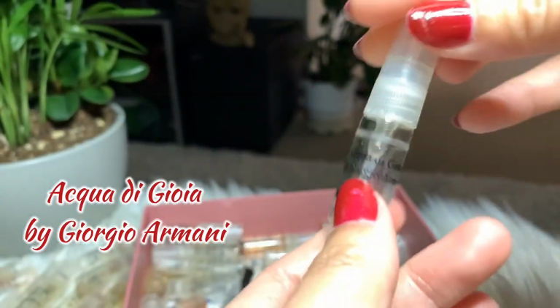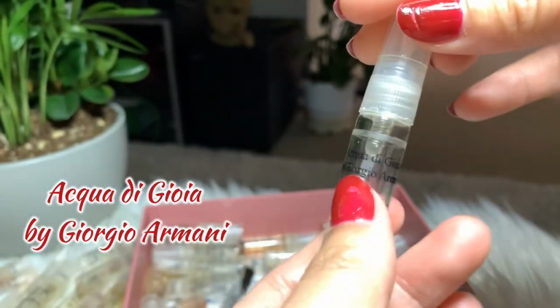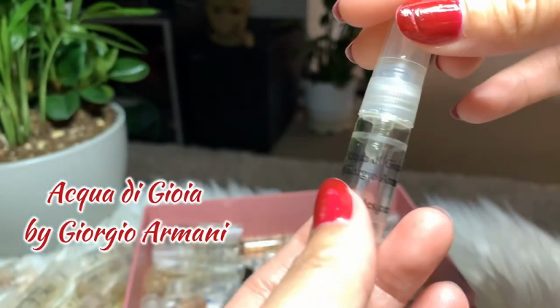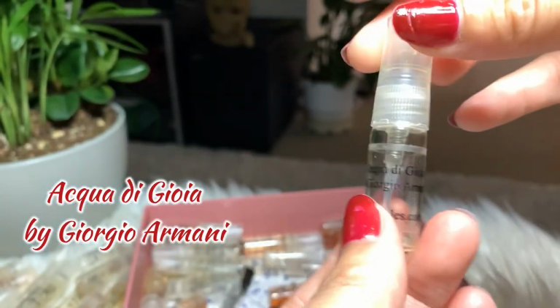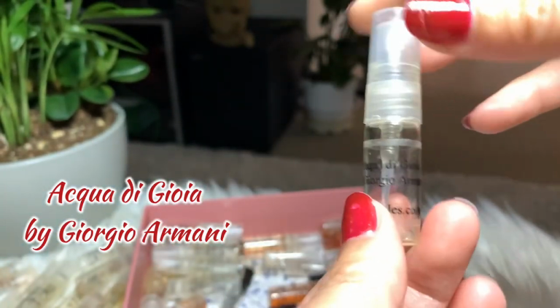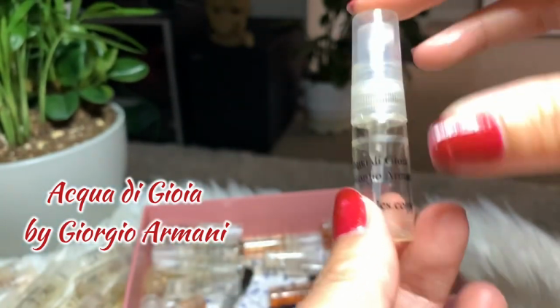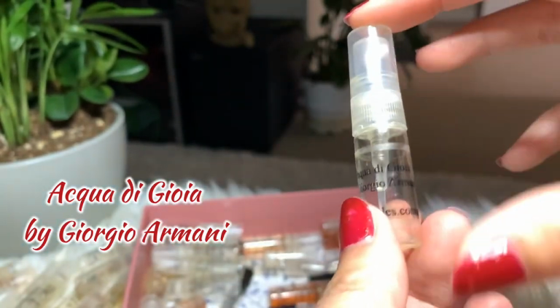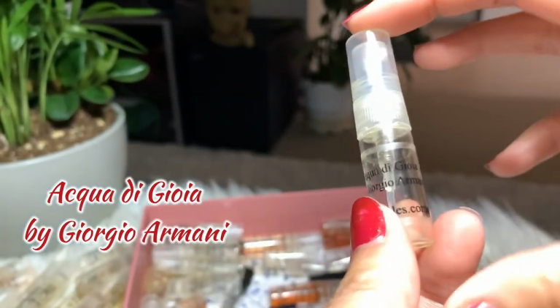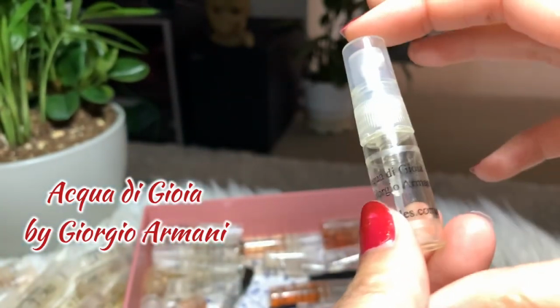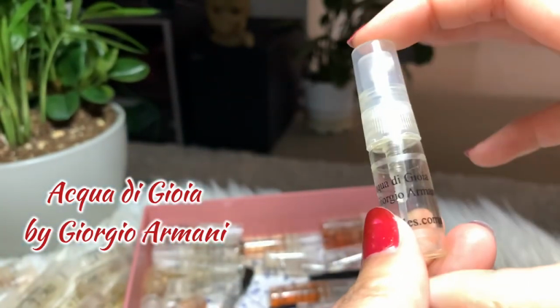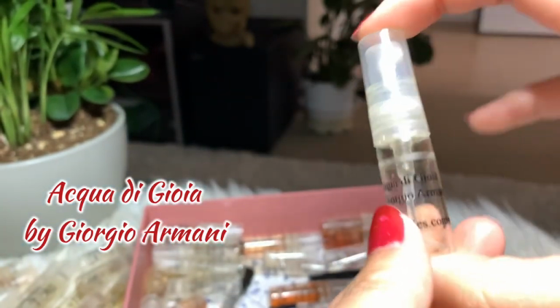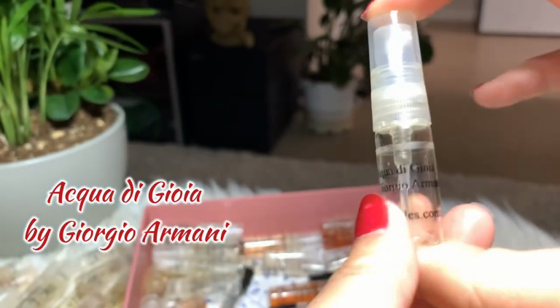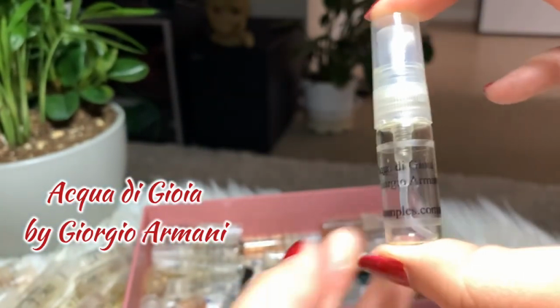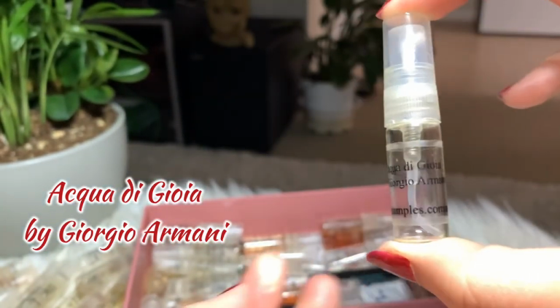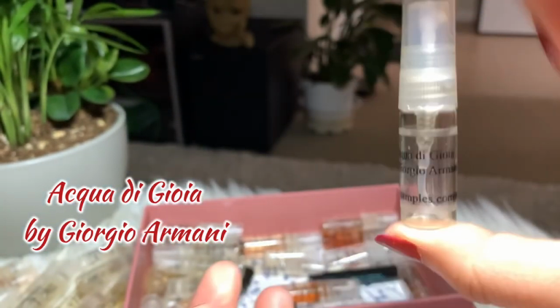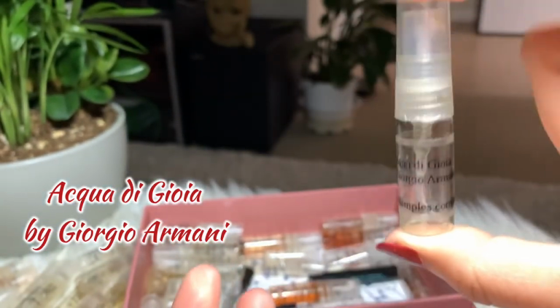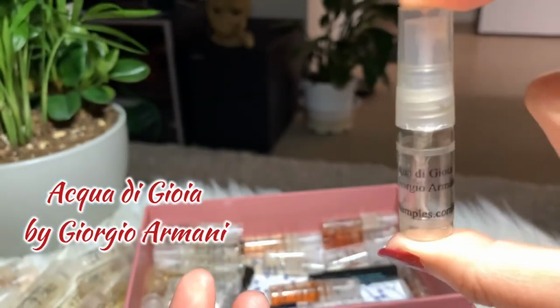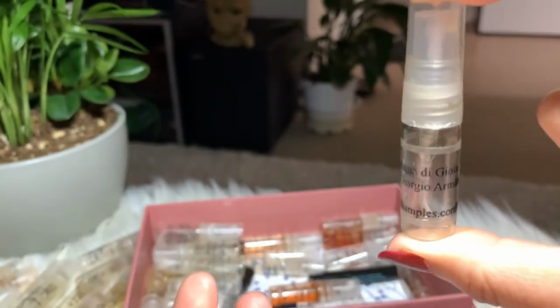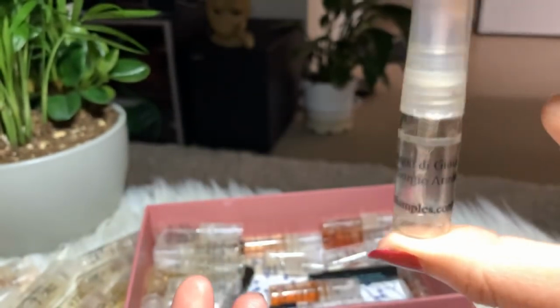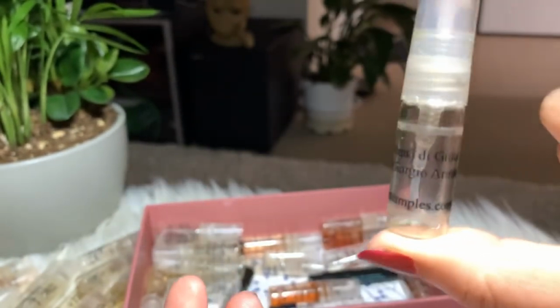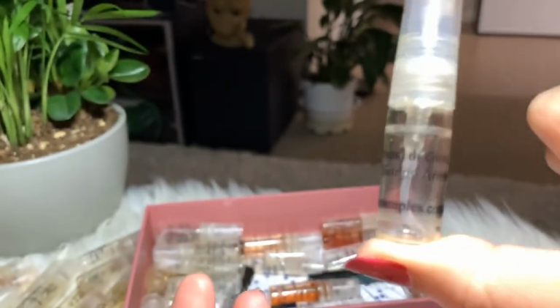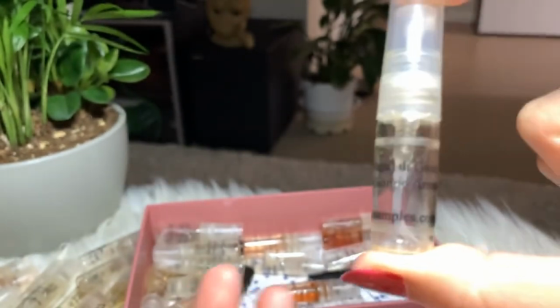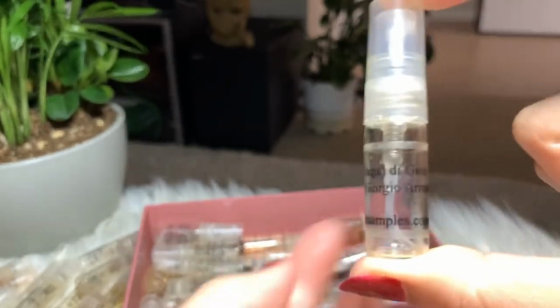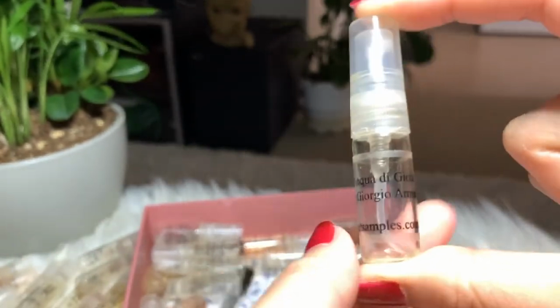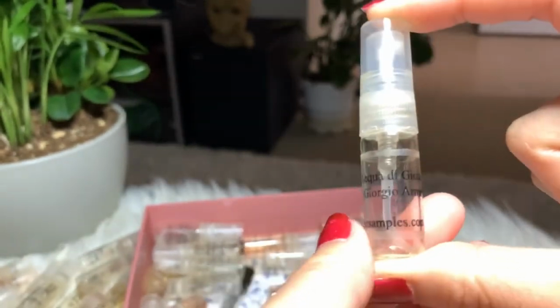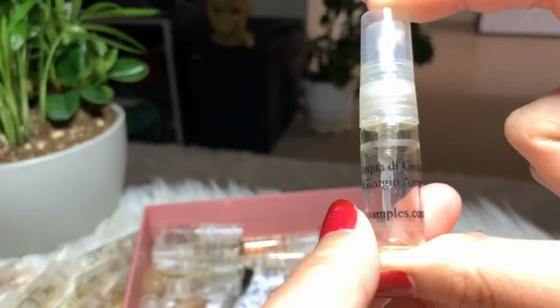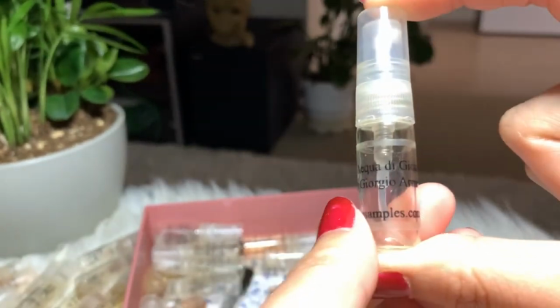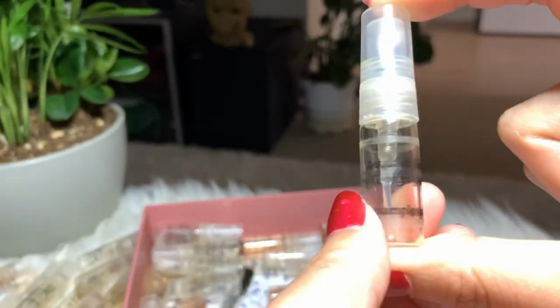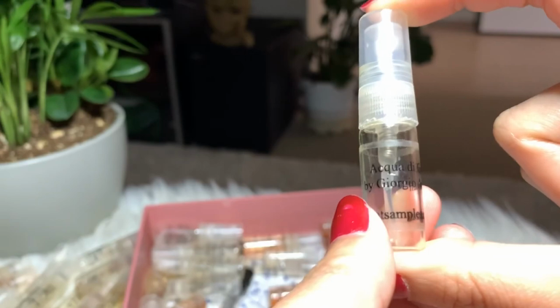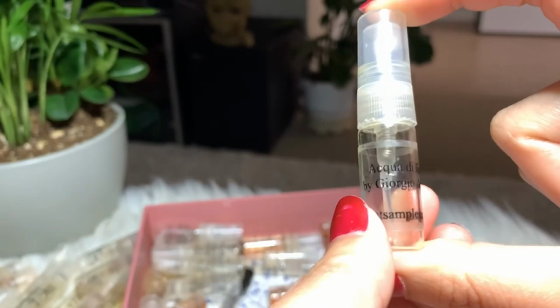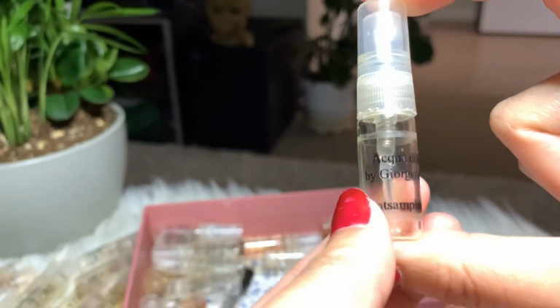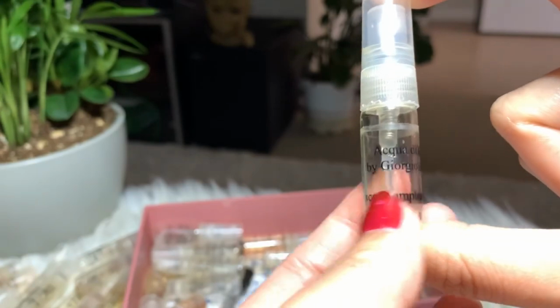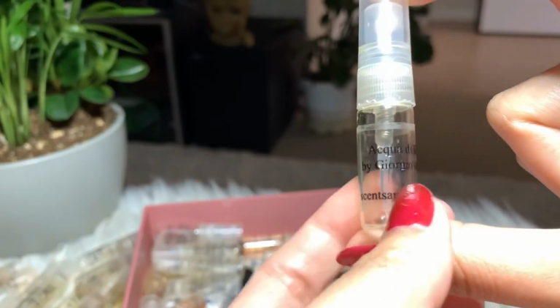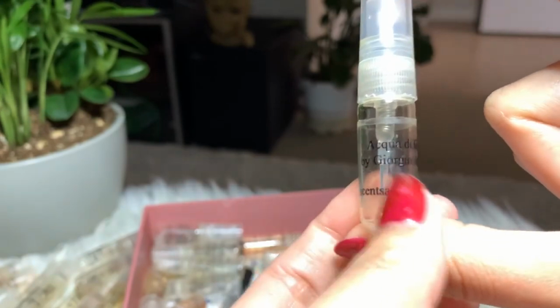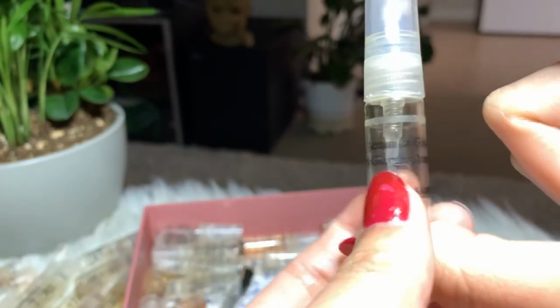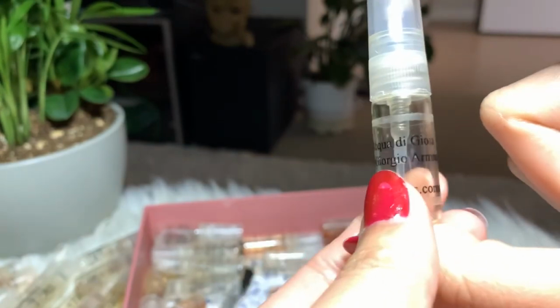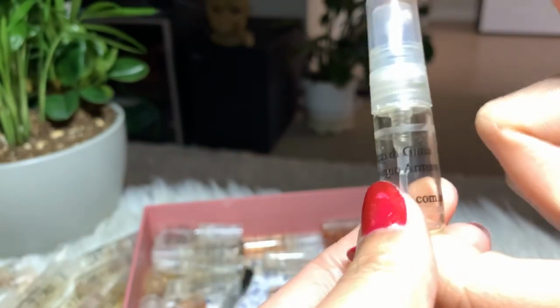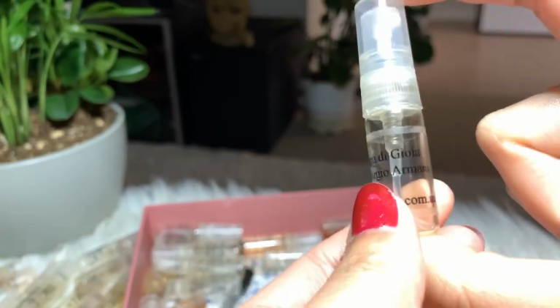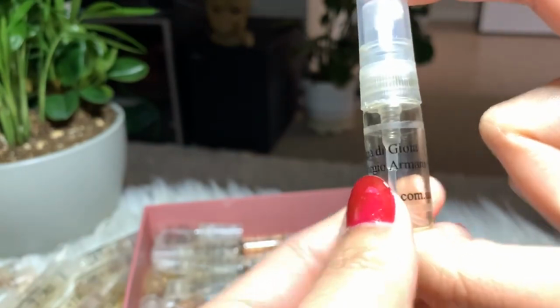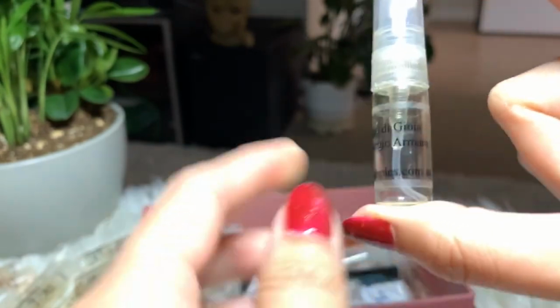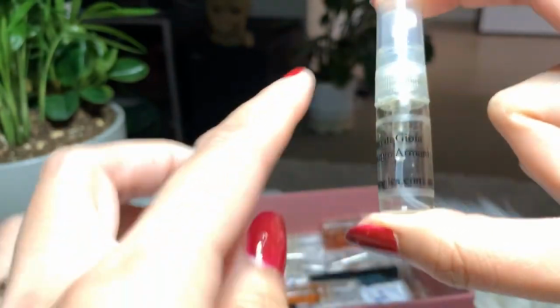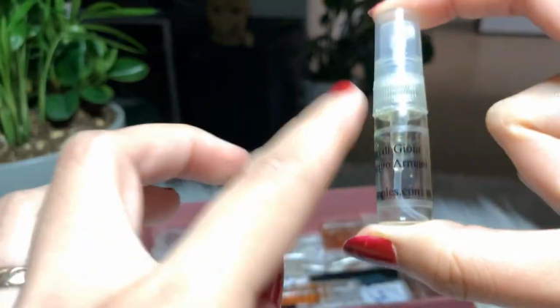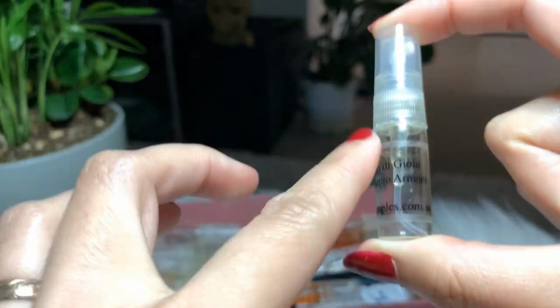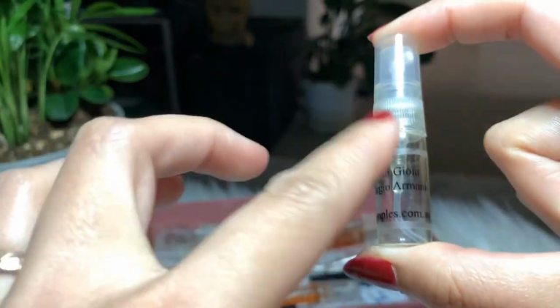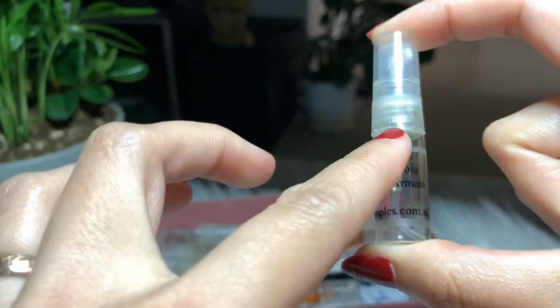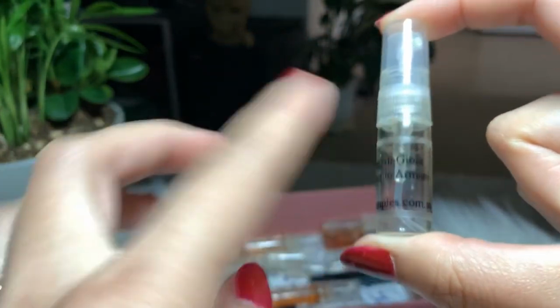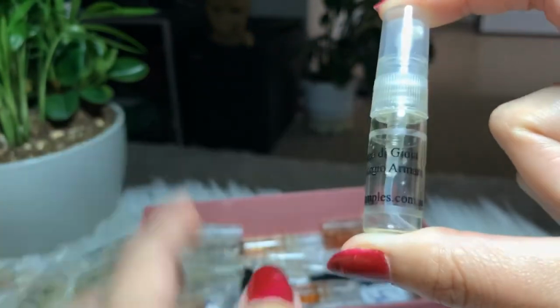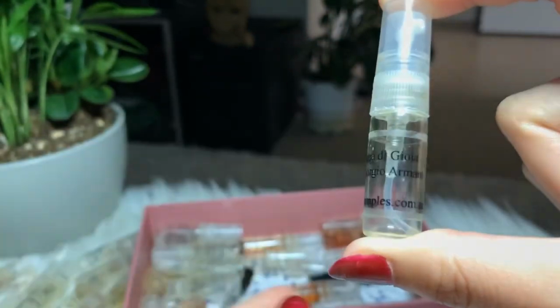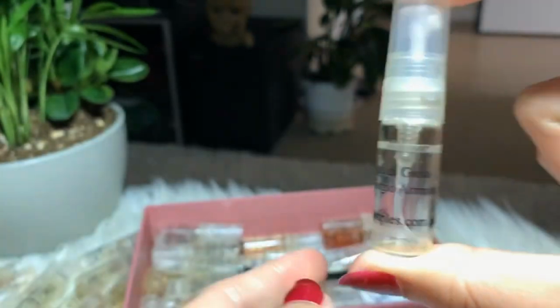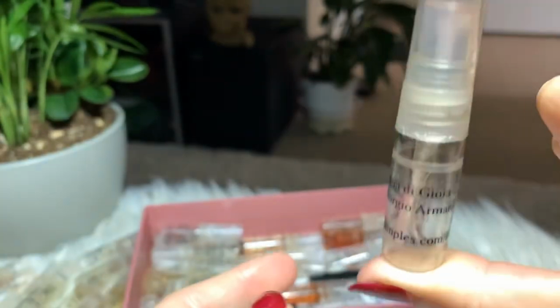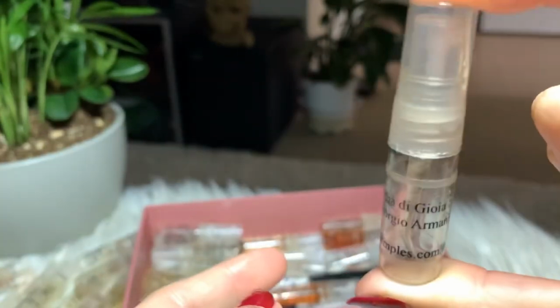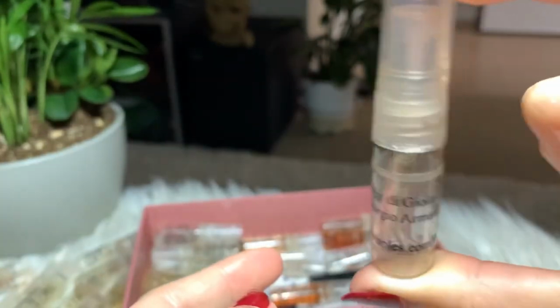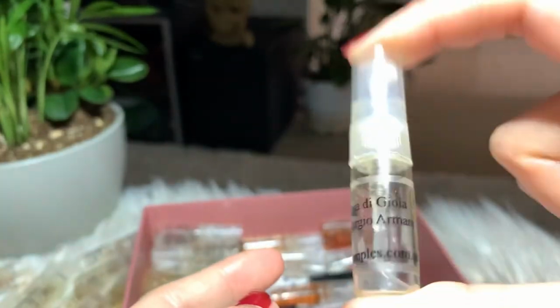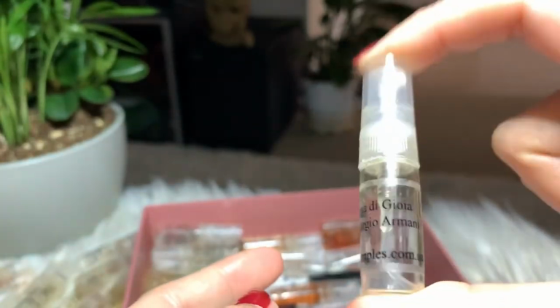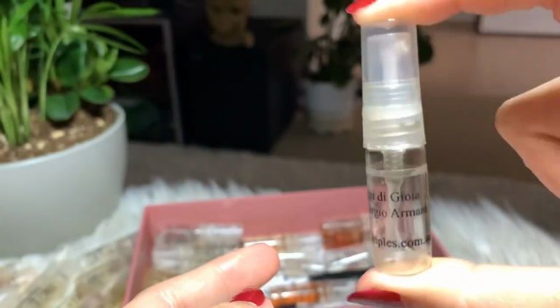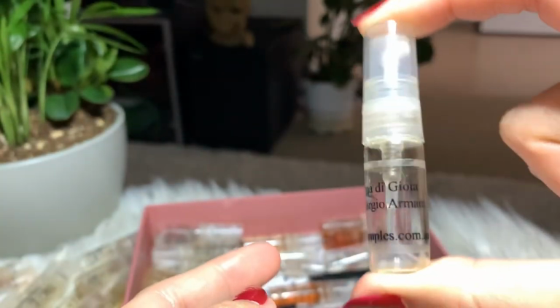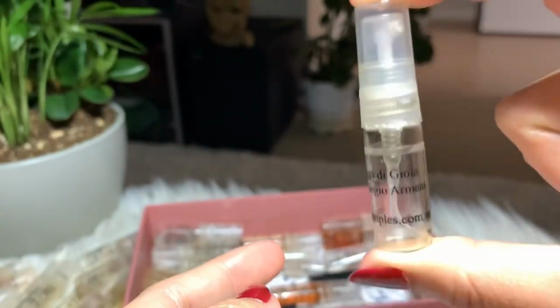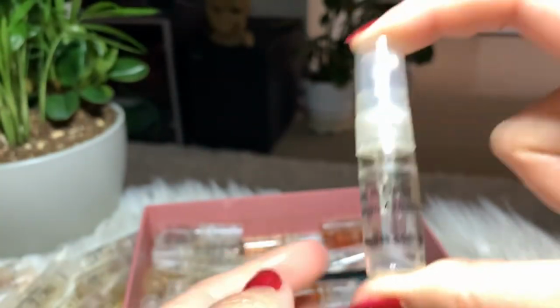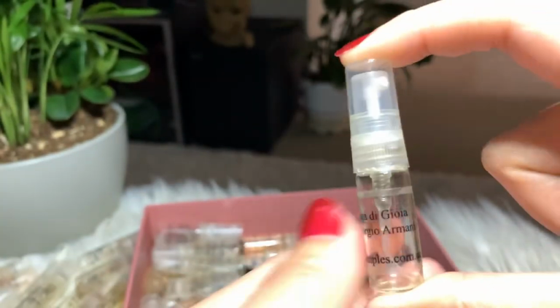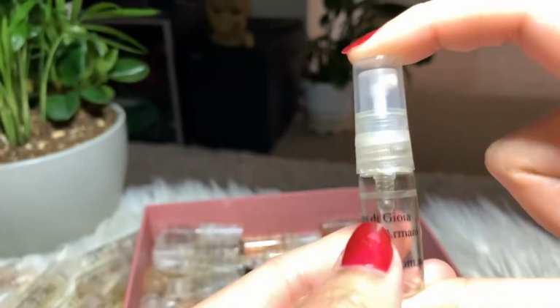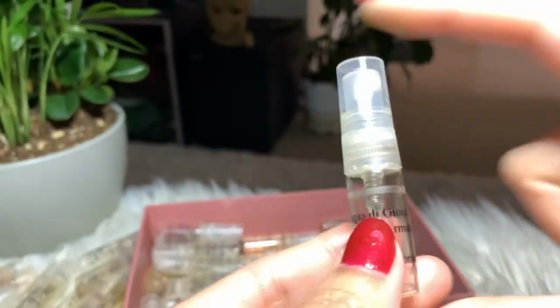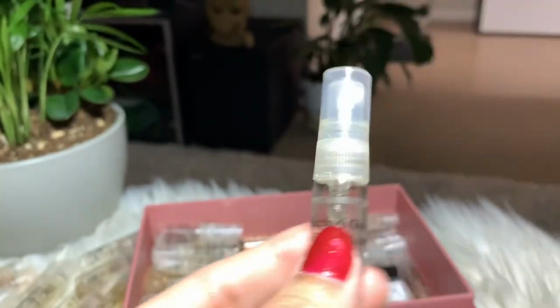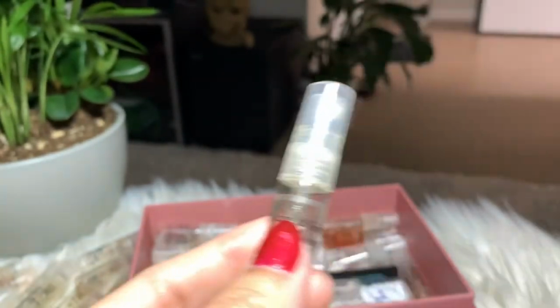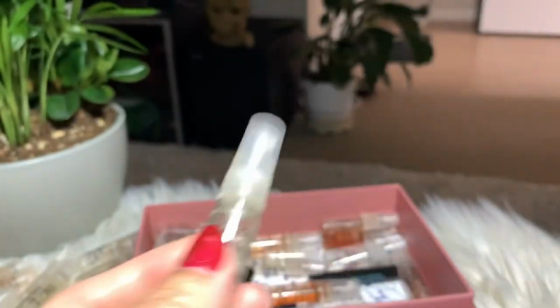Next I have Acqua di Gioia by Giorgio Armani — another empty one. I like this too, and if you saw my previous perfume collection, I already have the full bottle on this one.